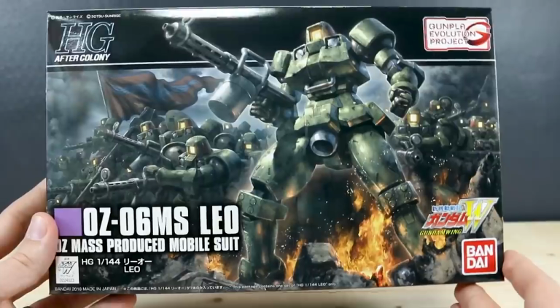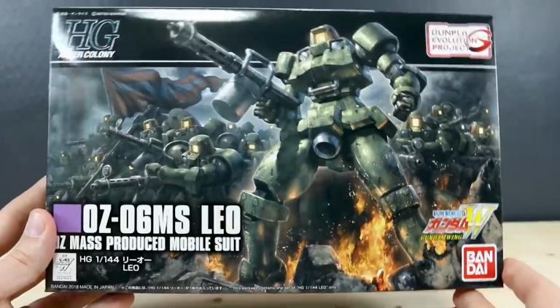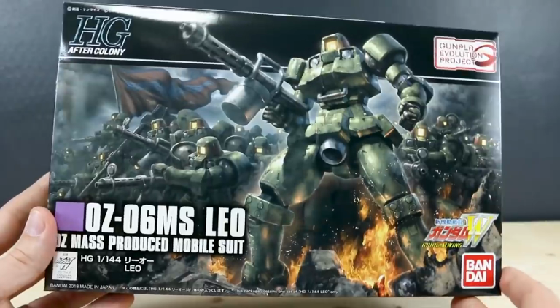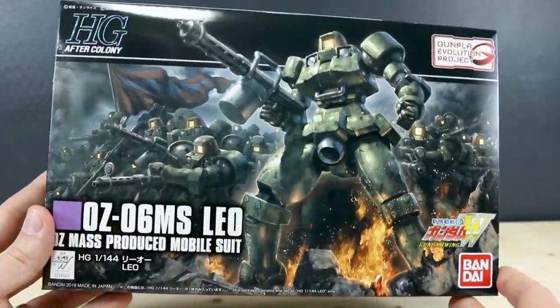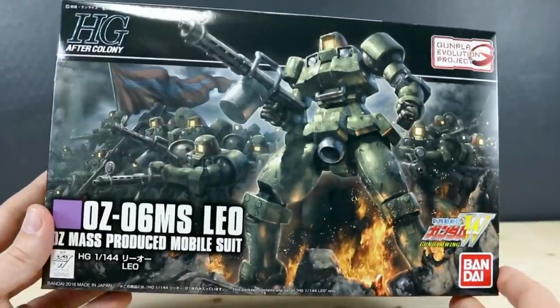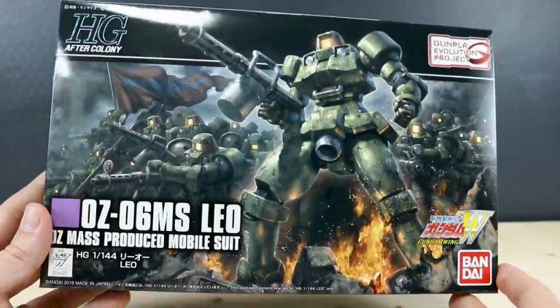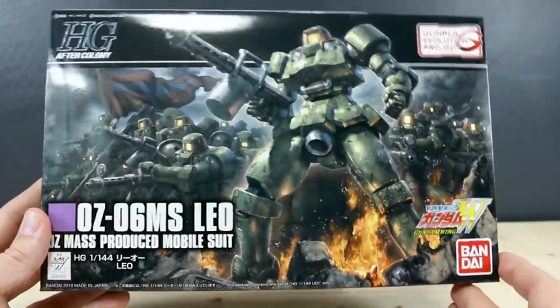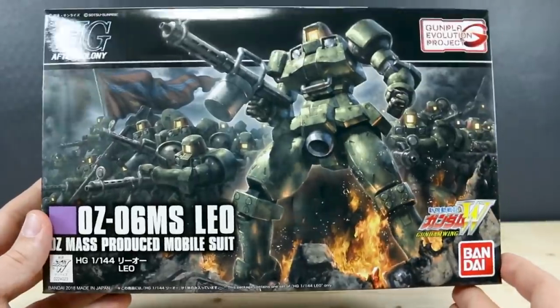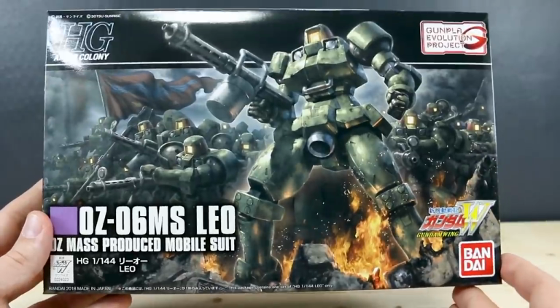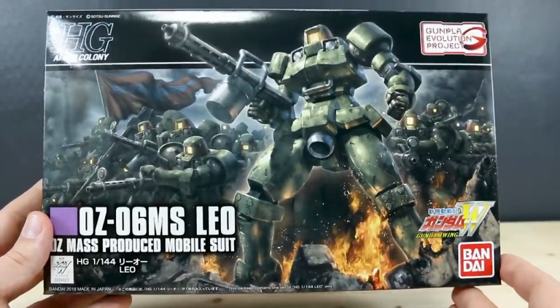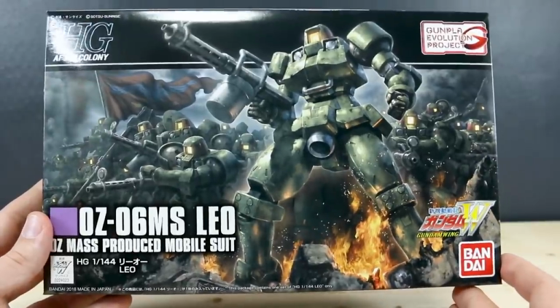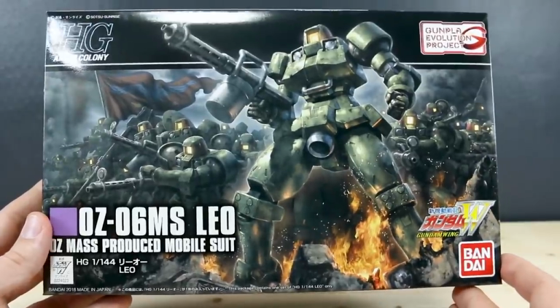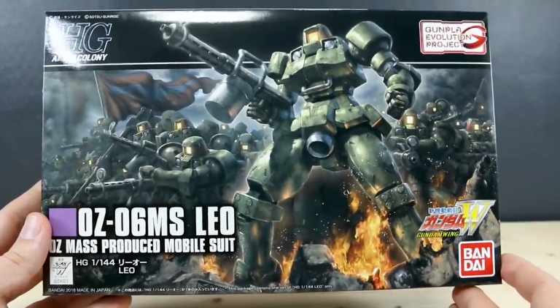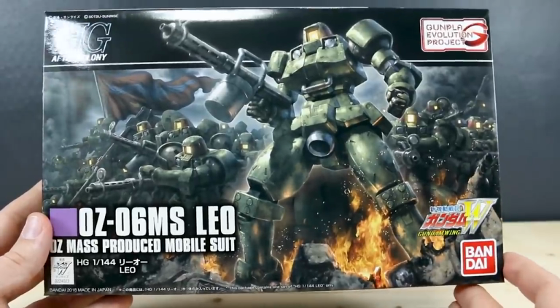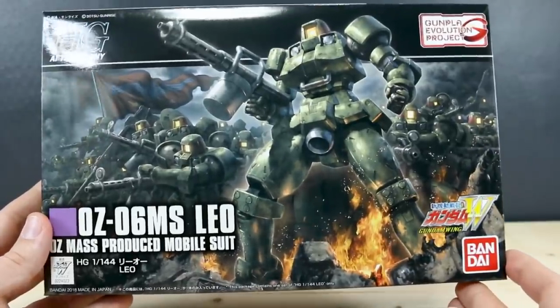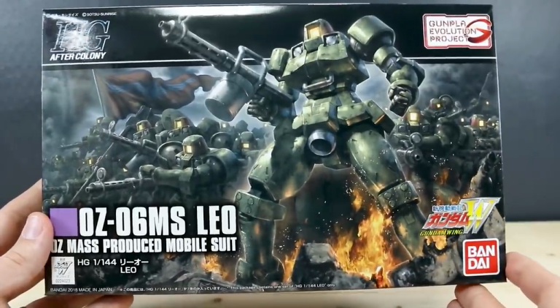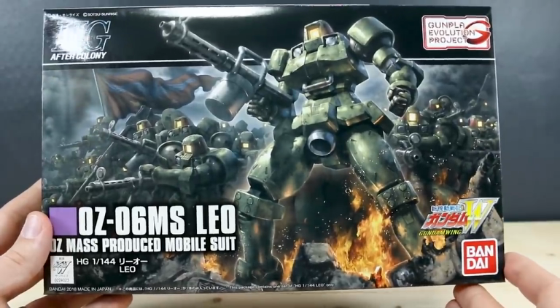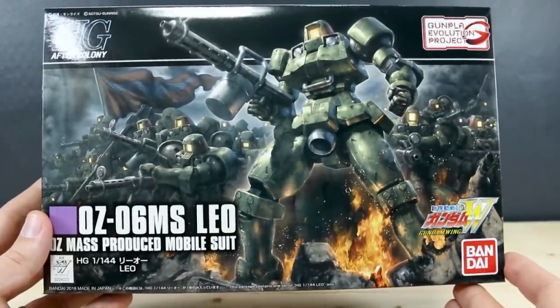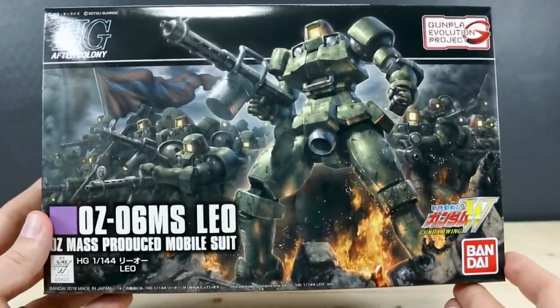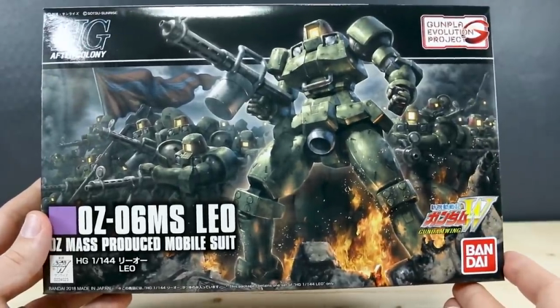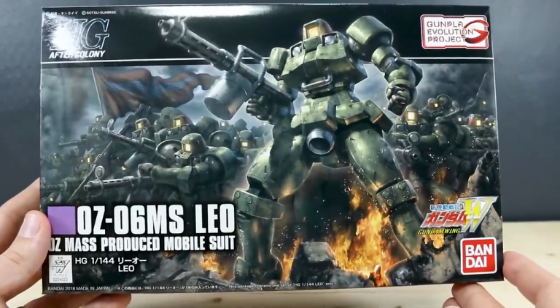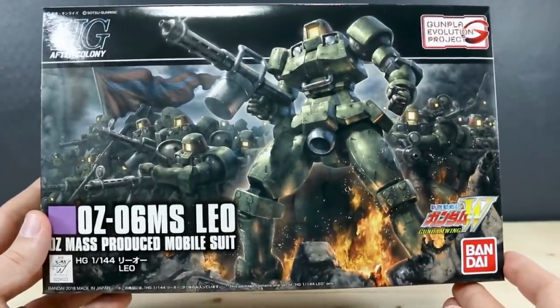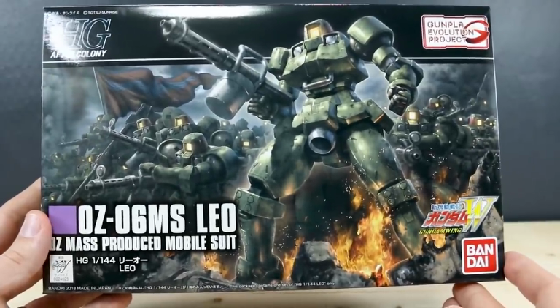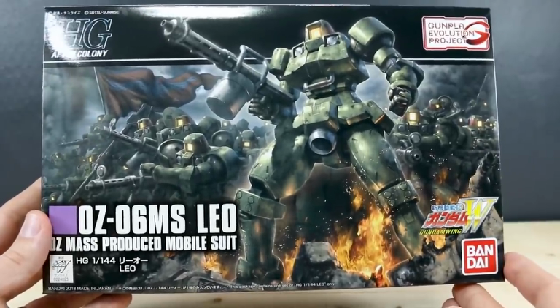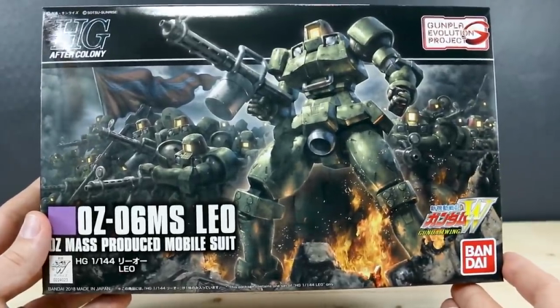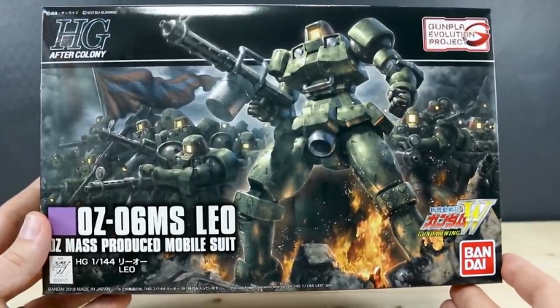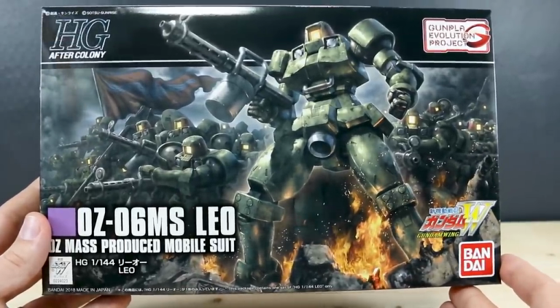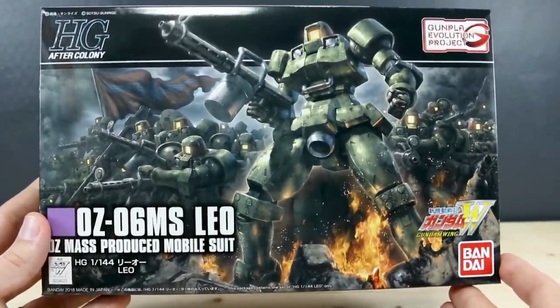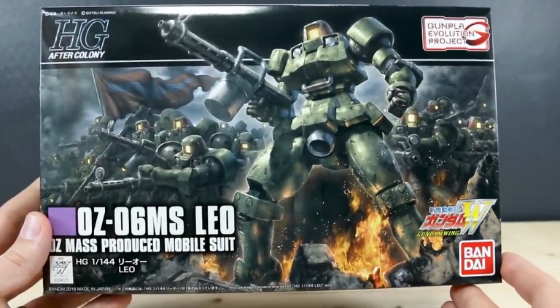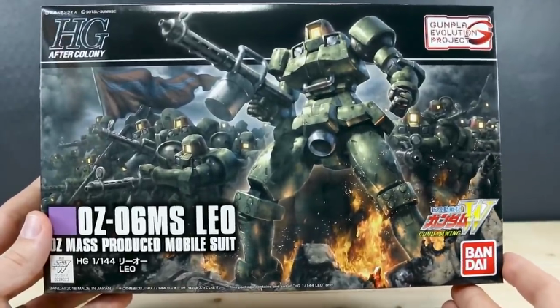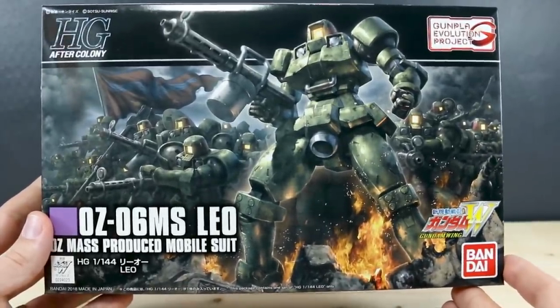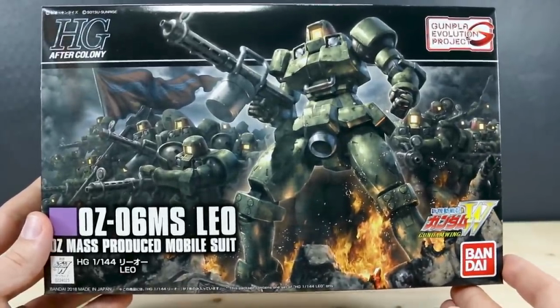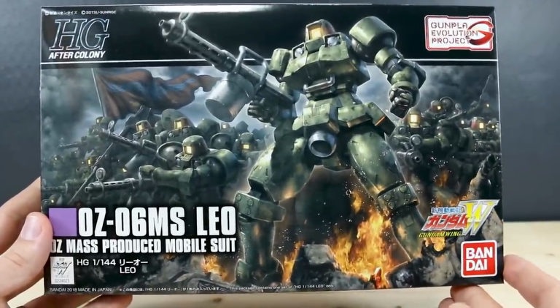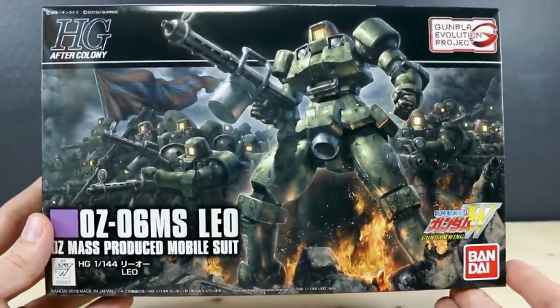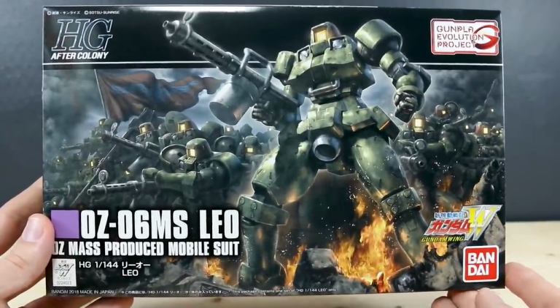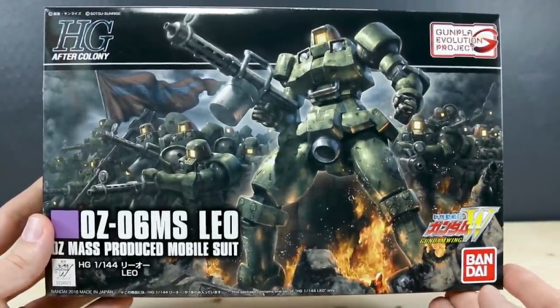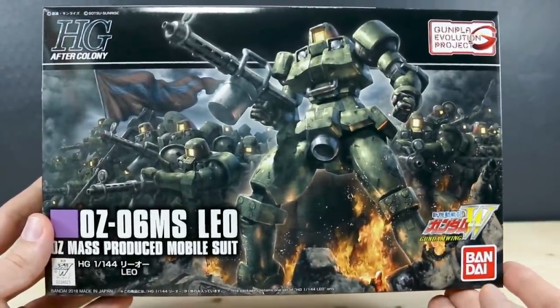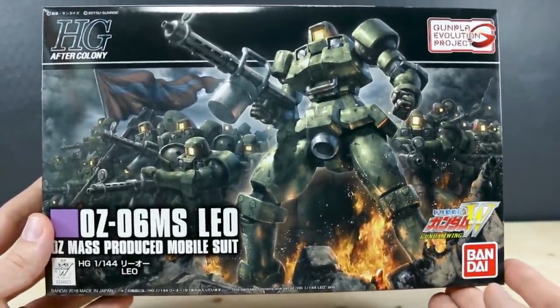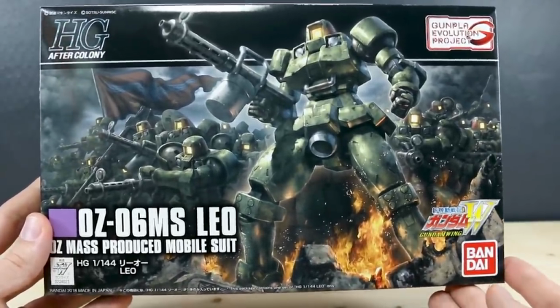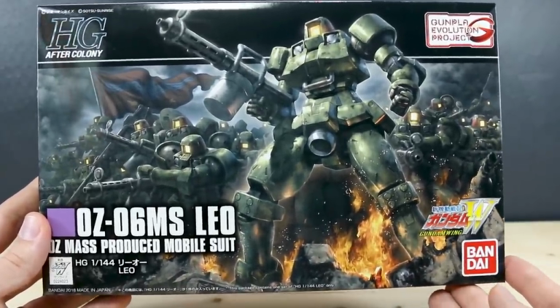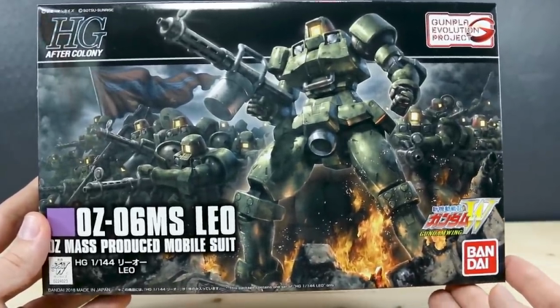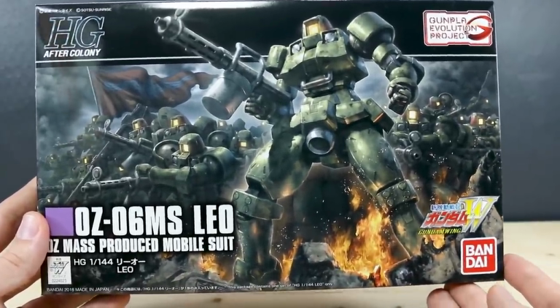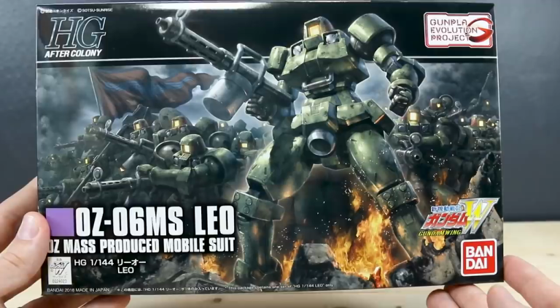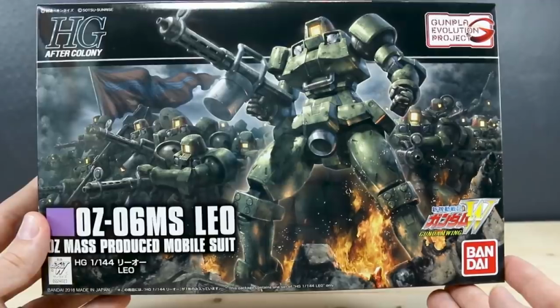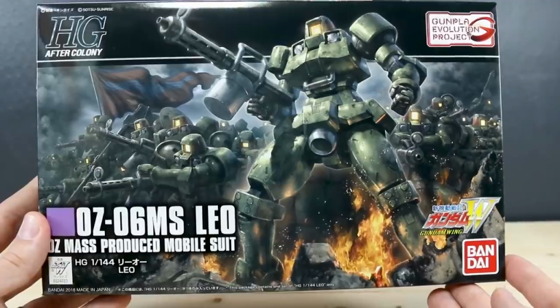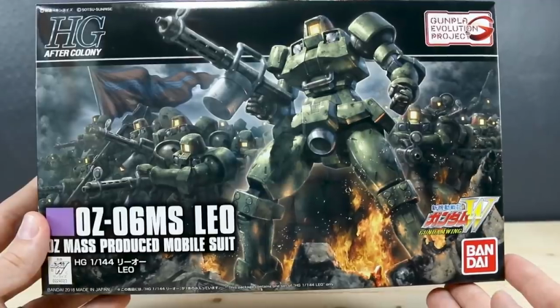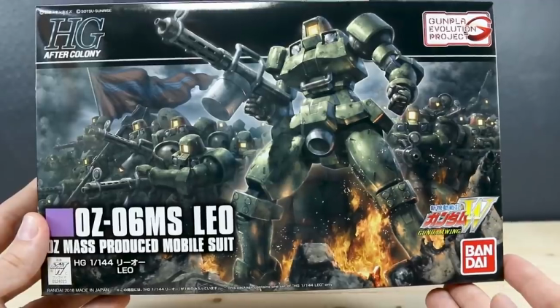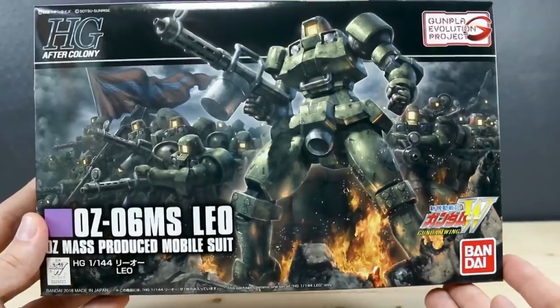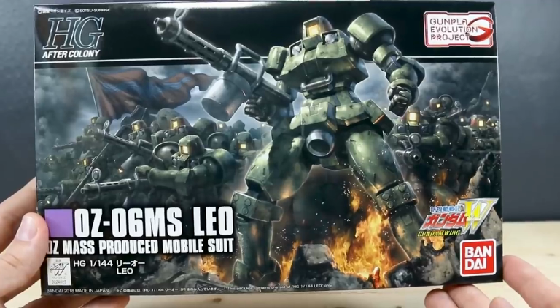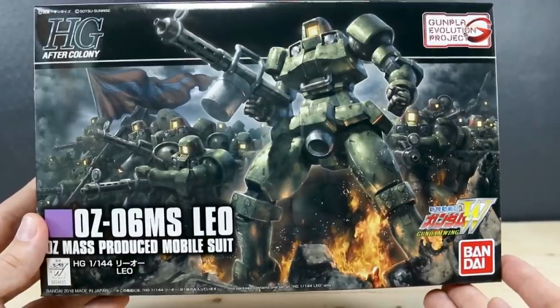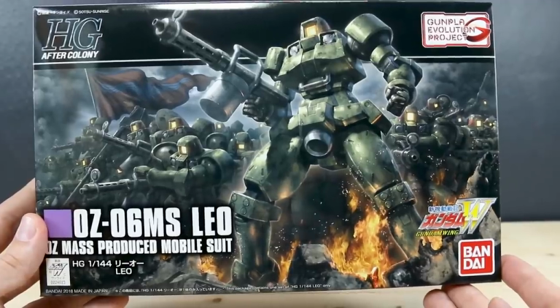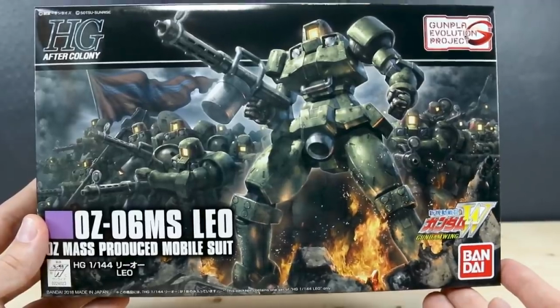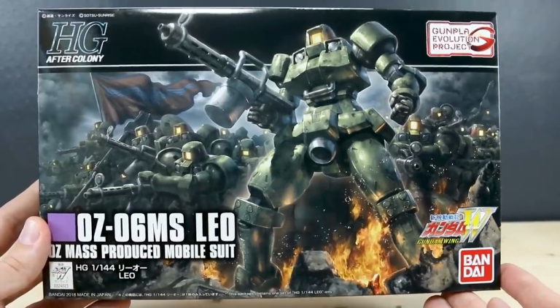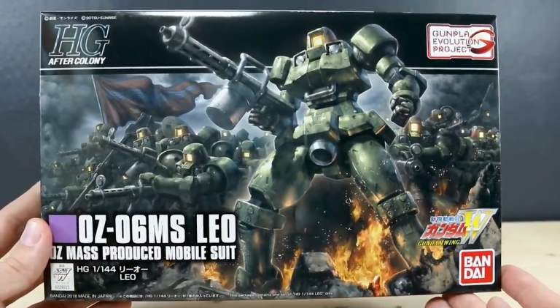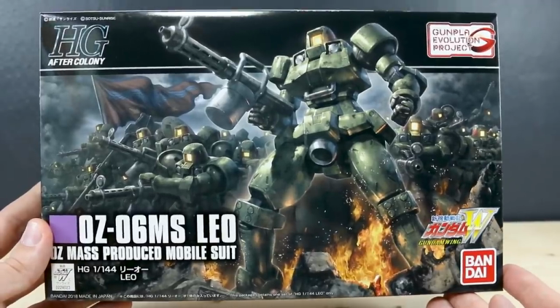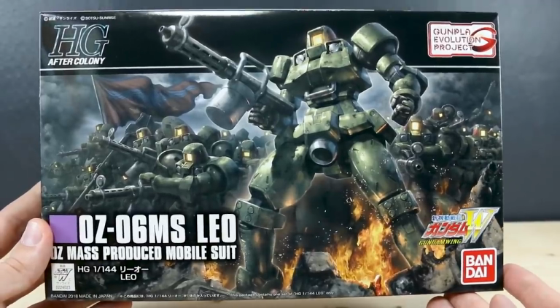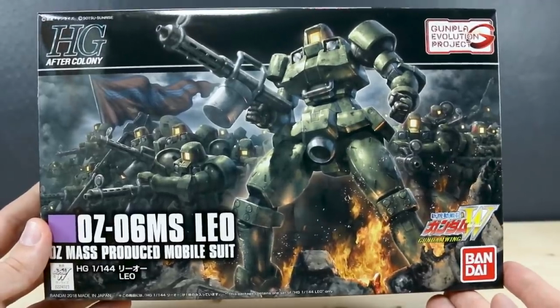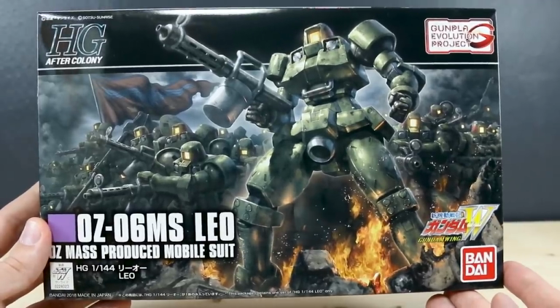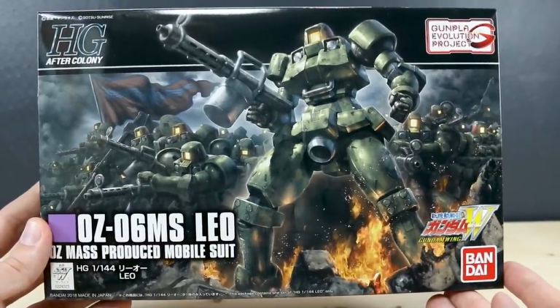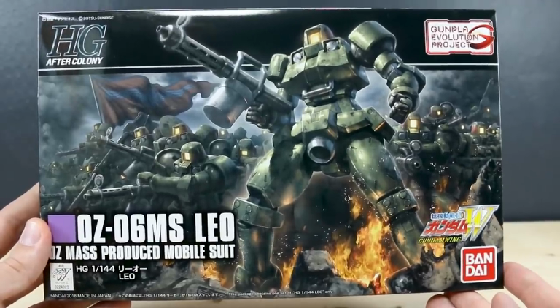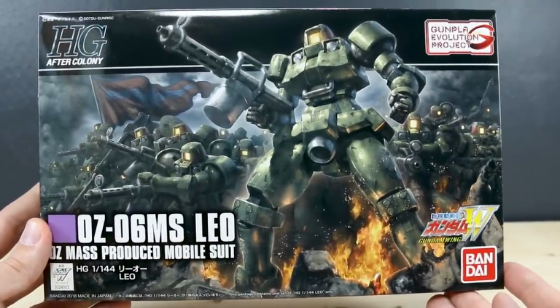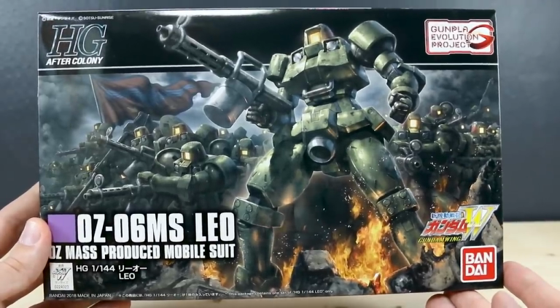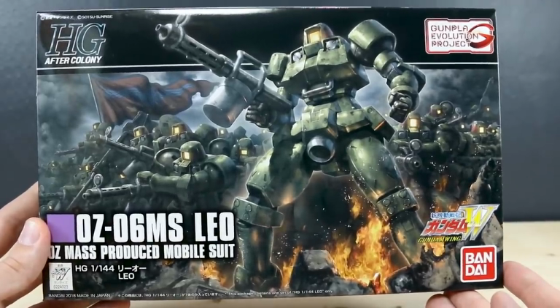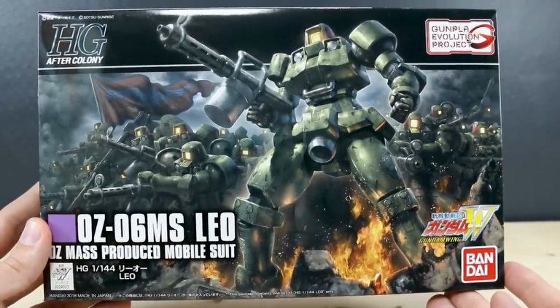Hey, what's going on guys? Today we're going to be unboxing the HG After Colony Leo. Finally, finally we're getting a good, solid kit of the Leo.